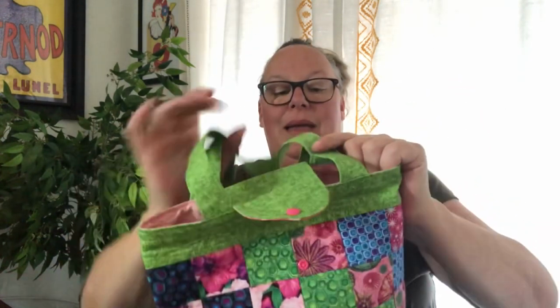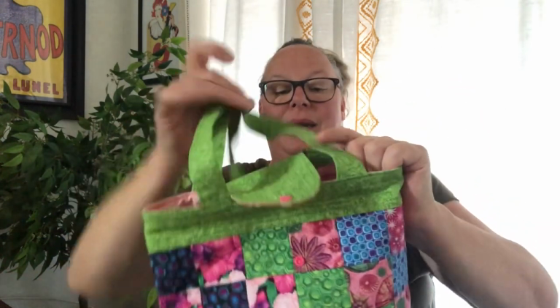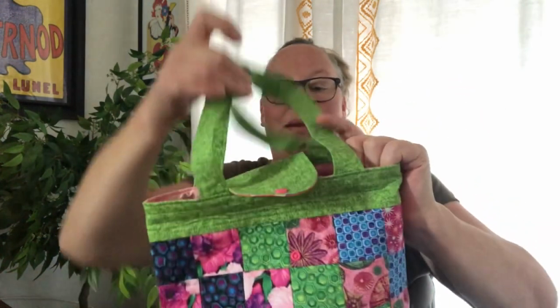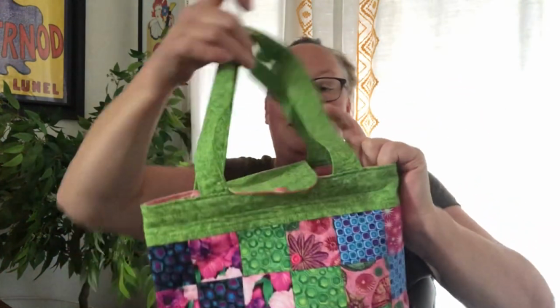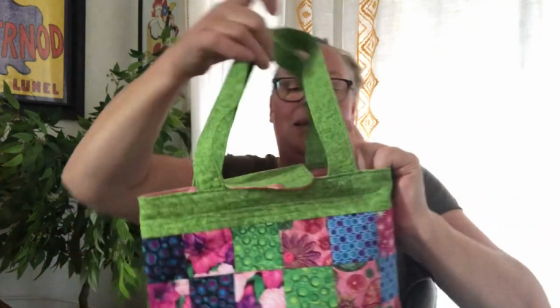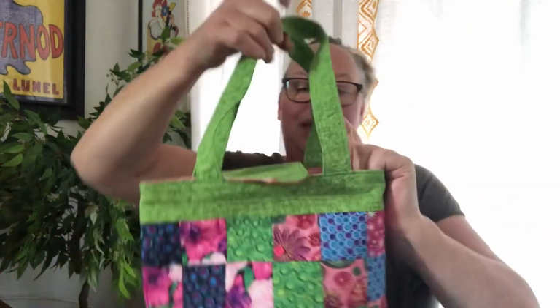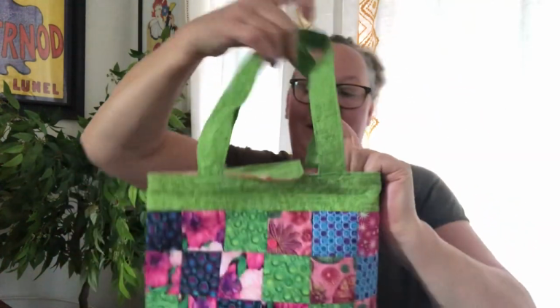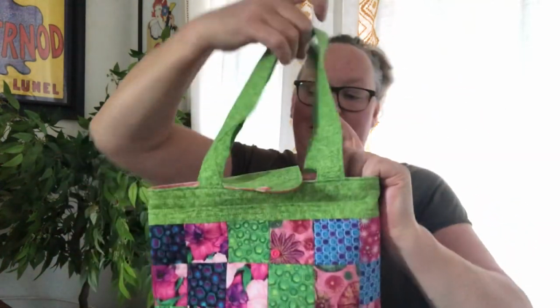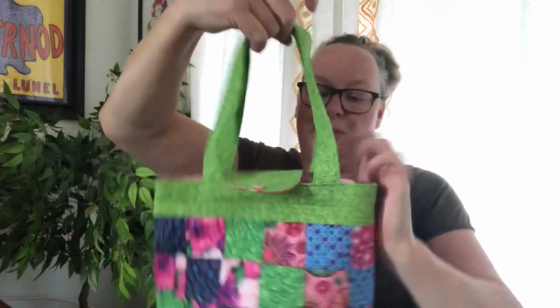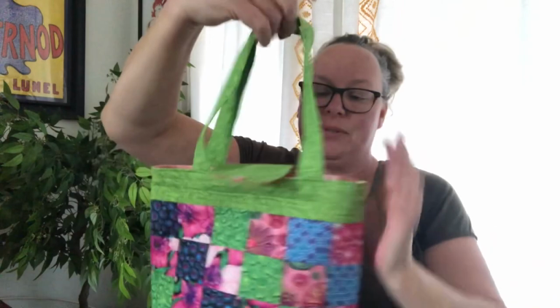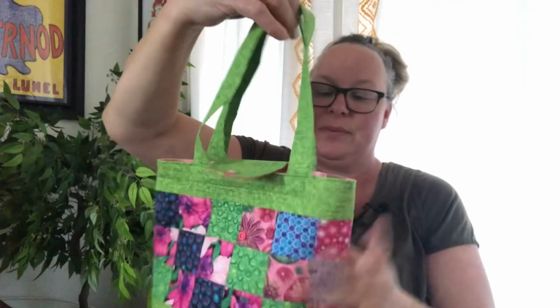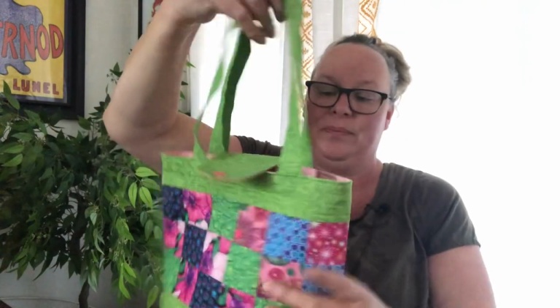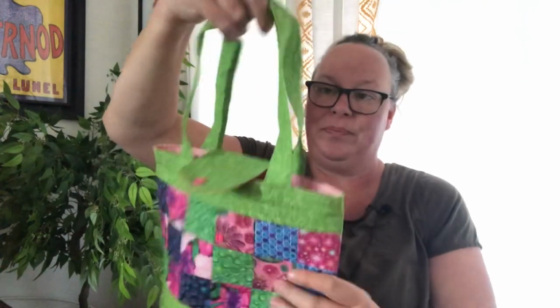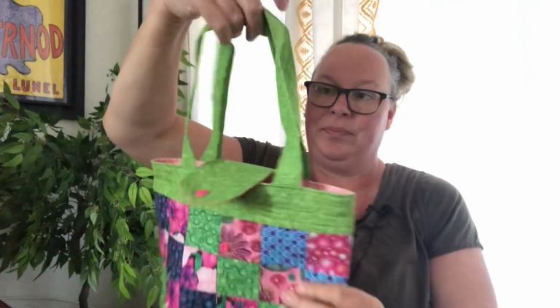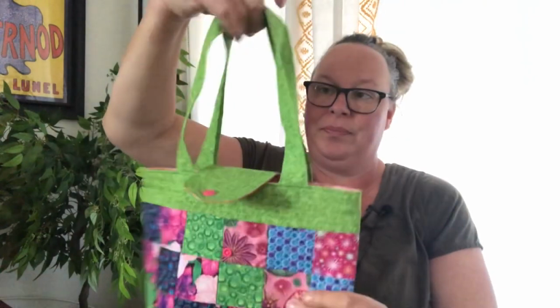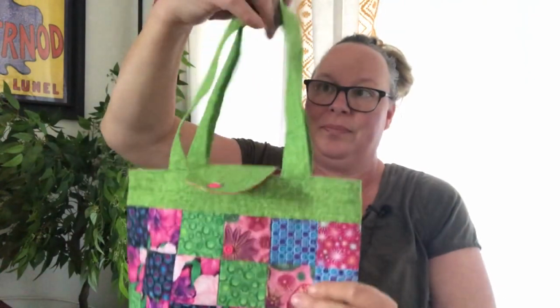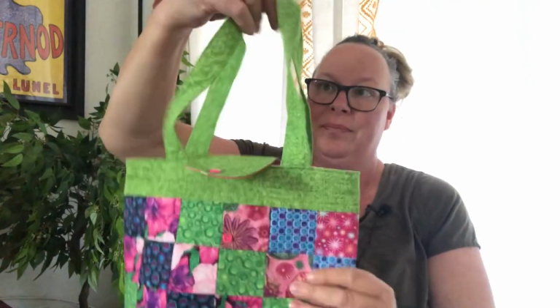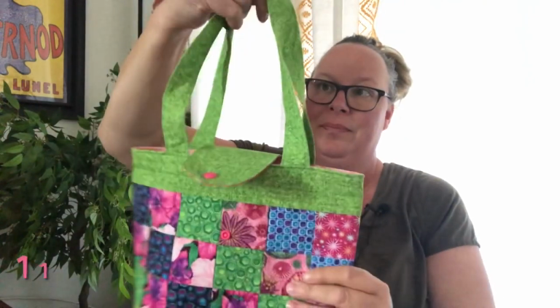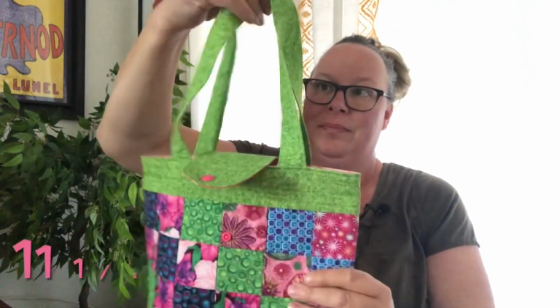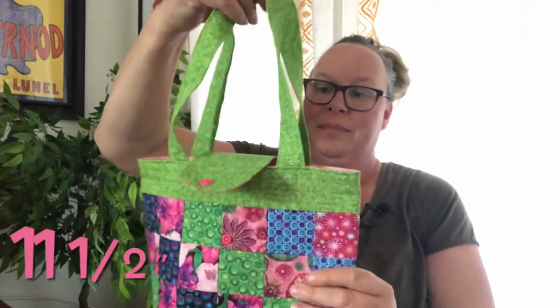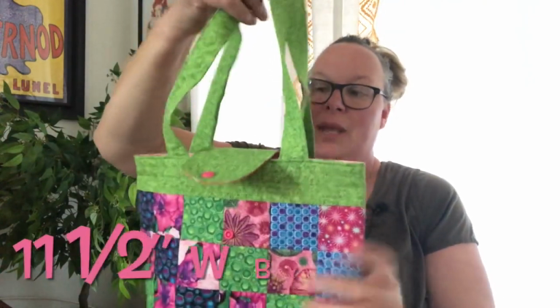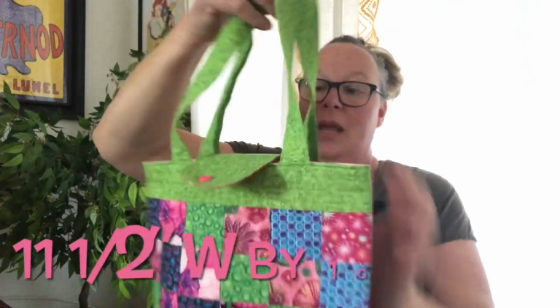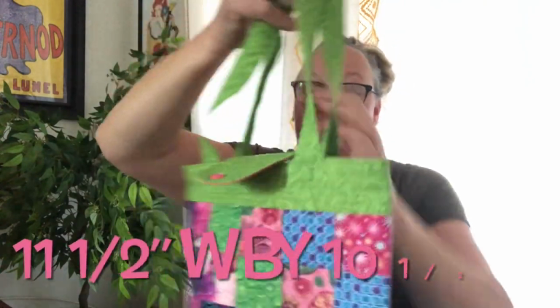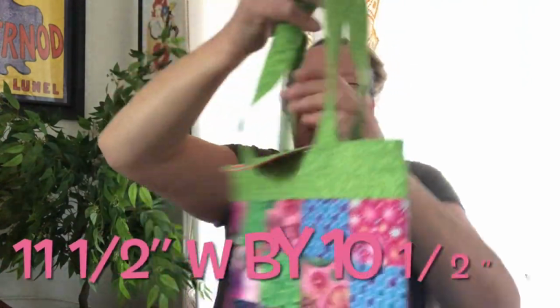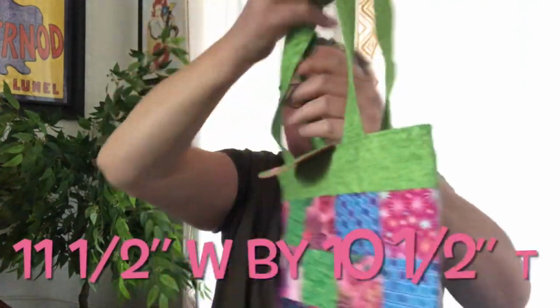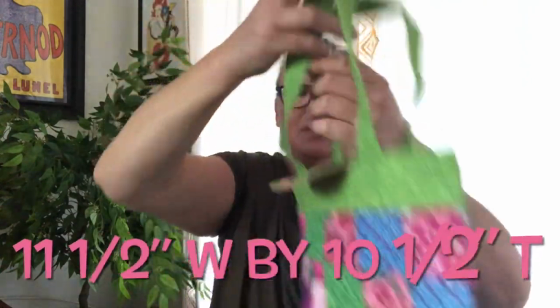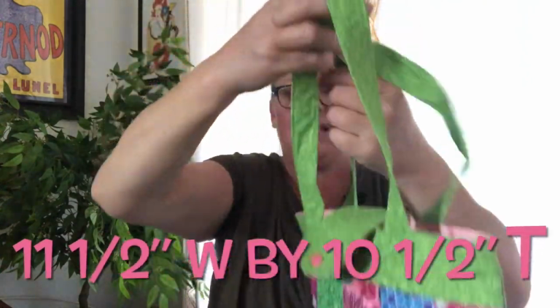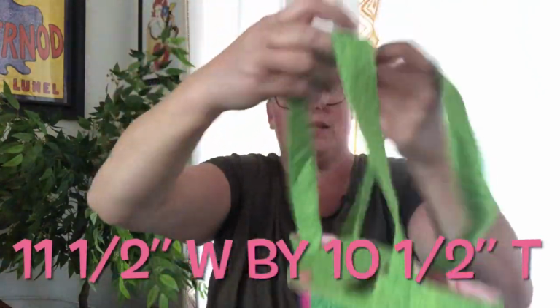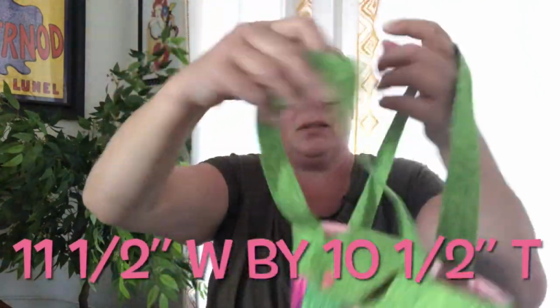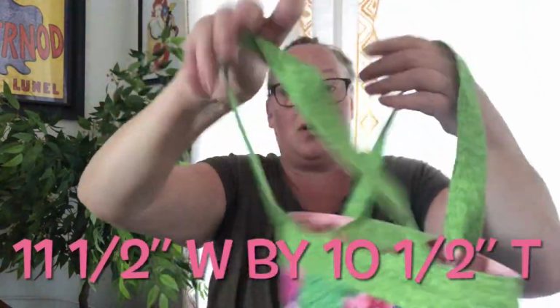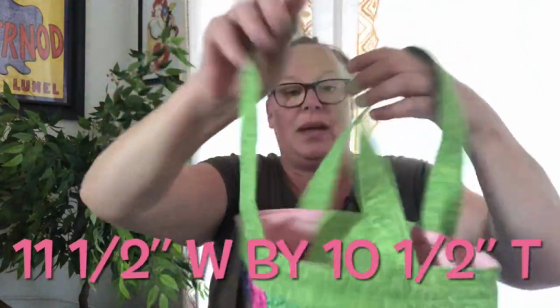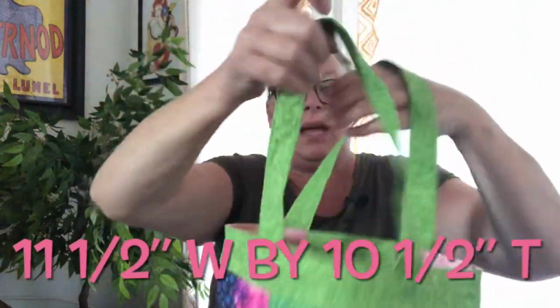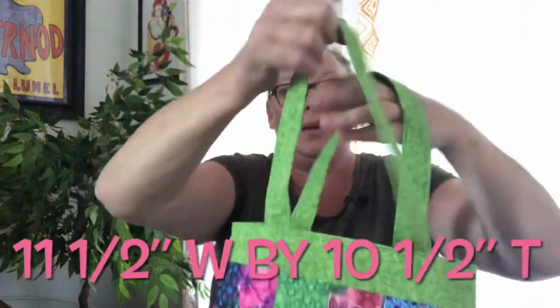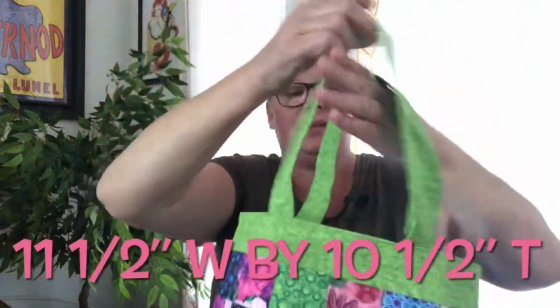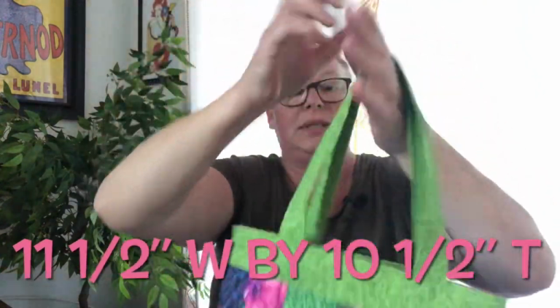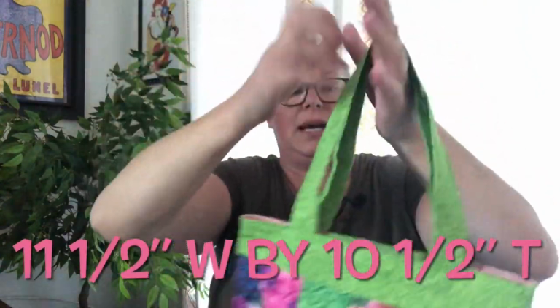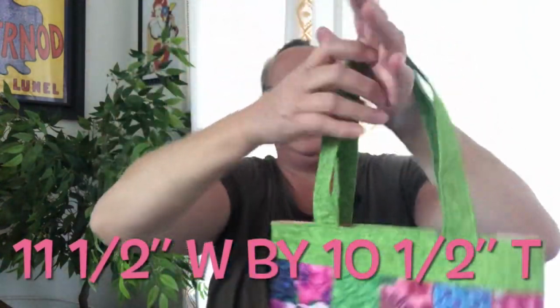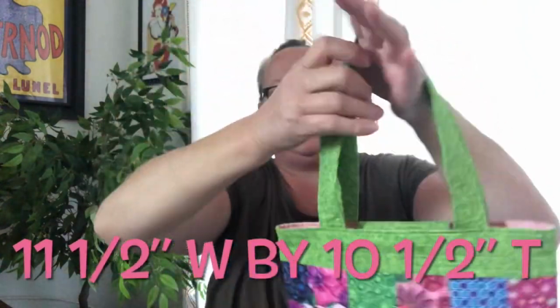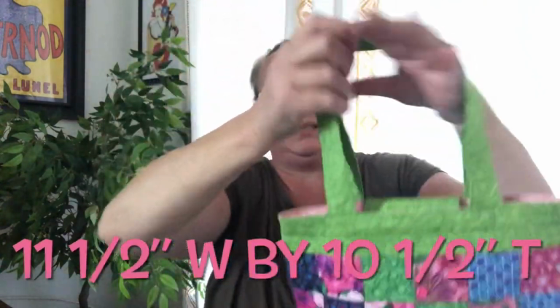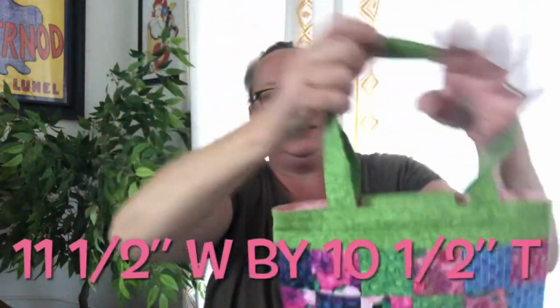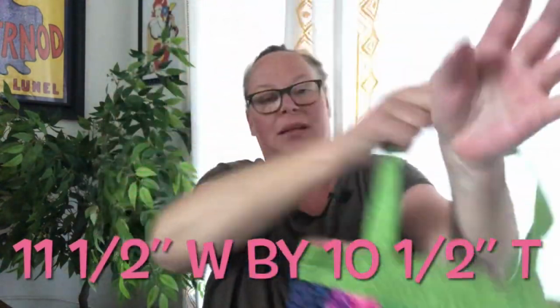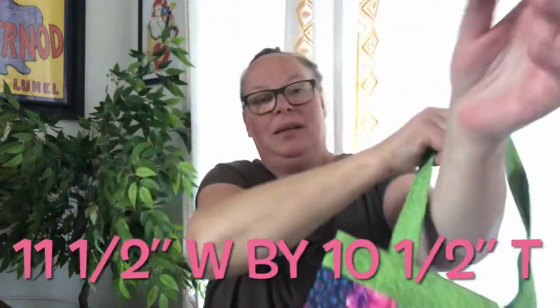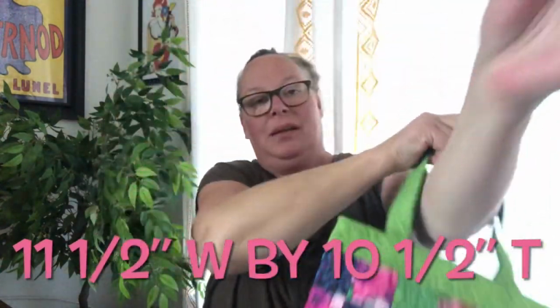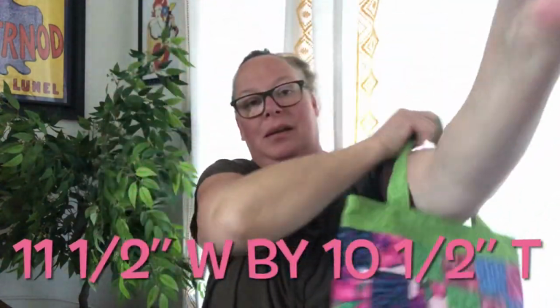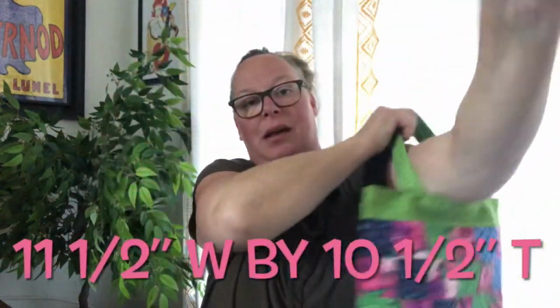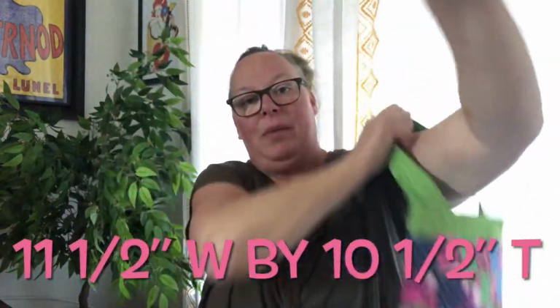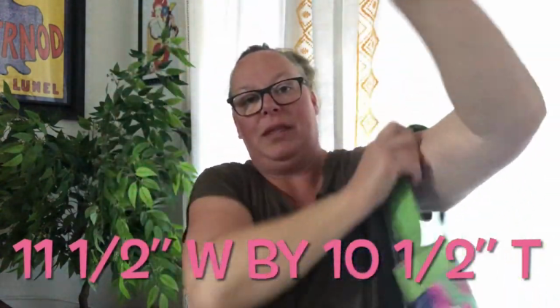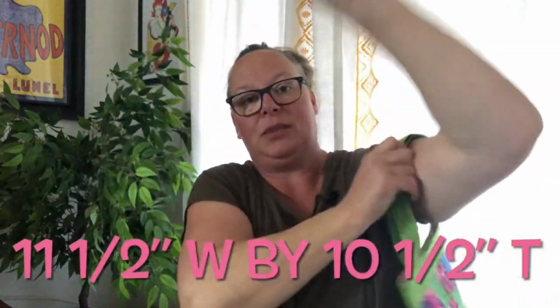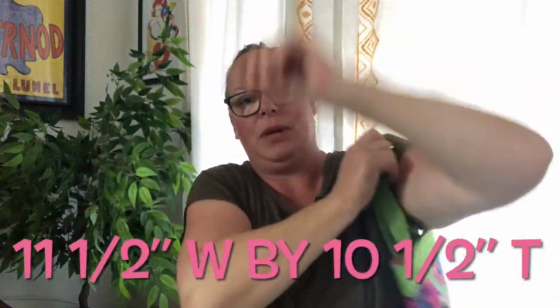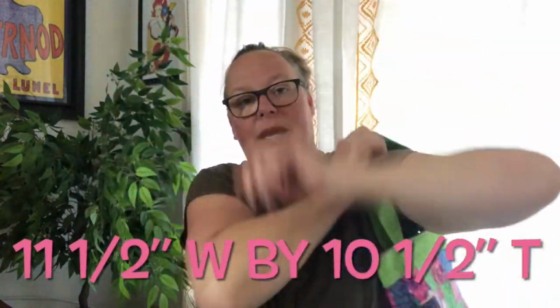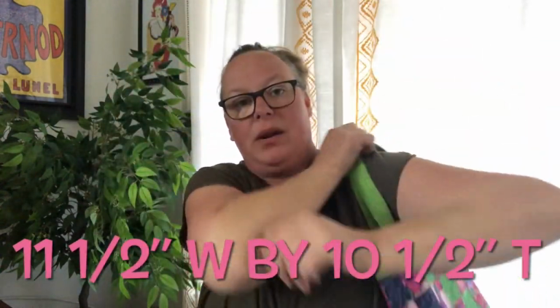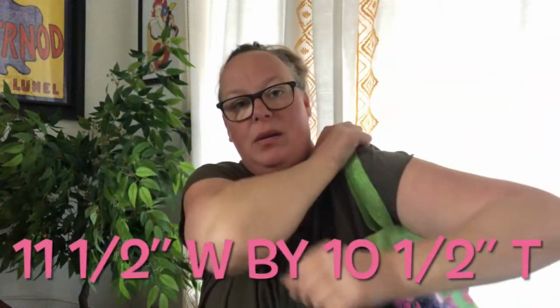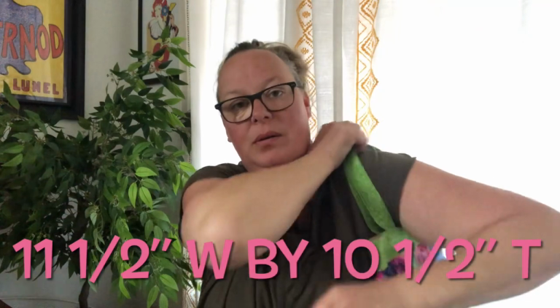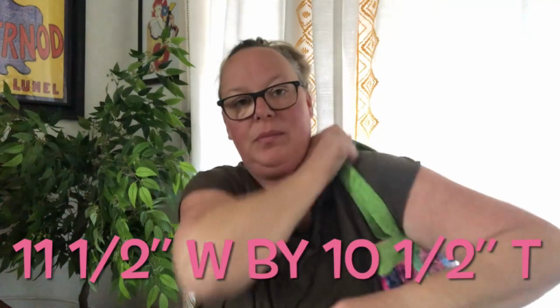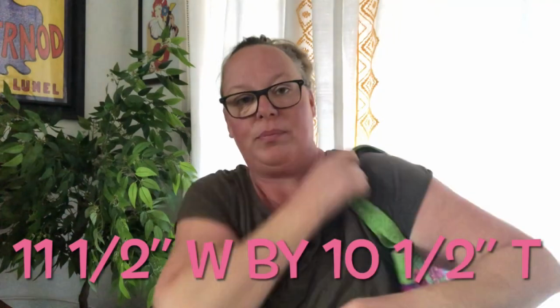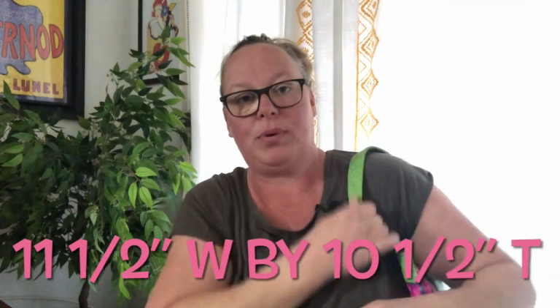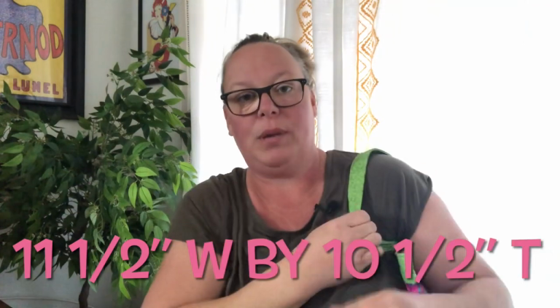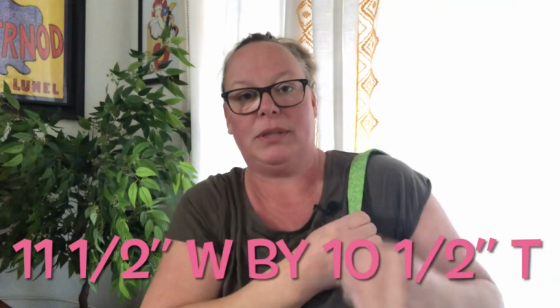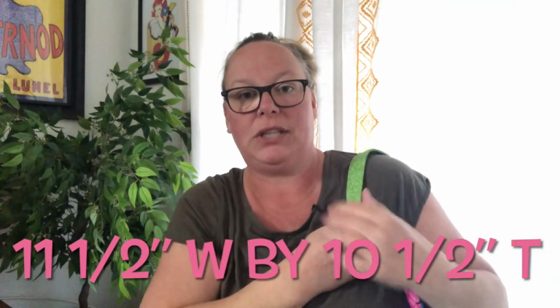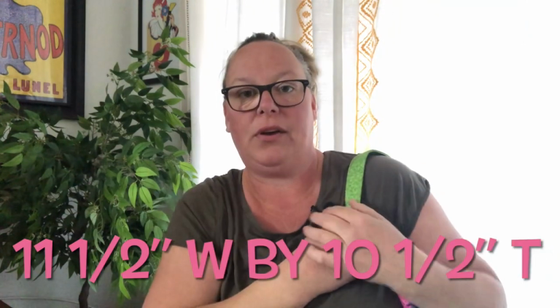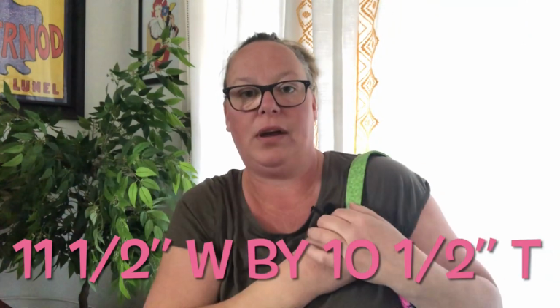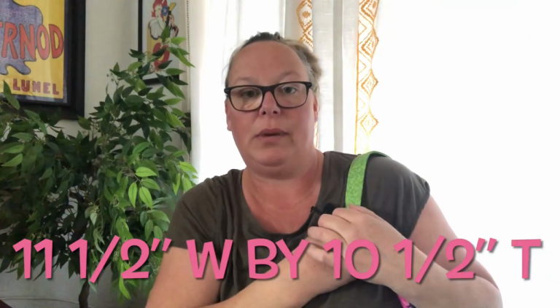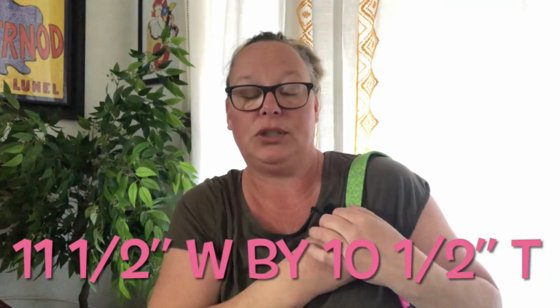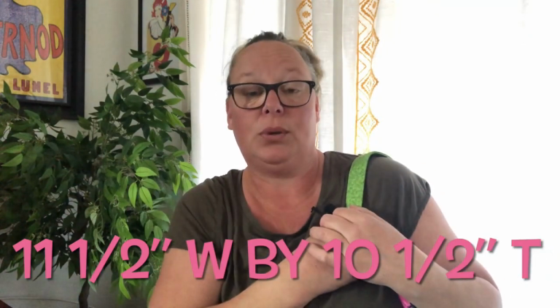These are nice long handles — this one I can pretty much carry on my shoulder if I wanted to.